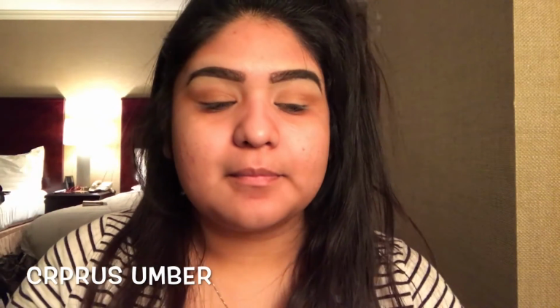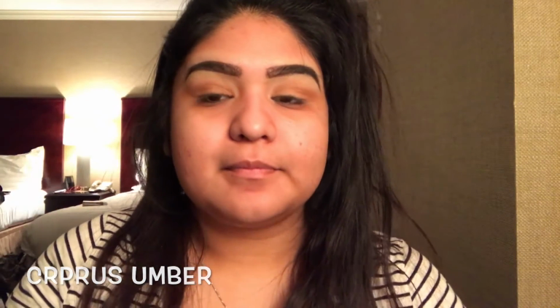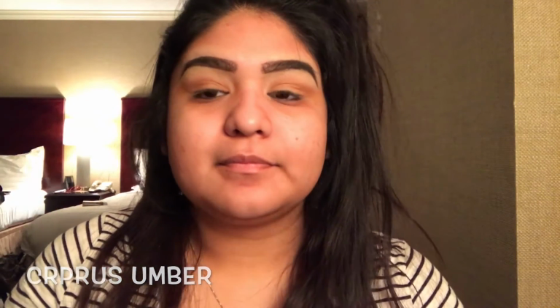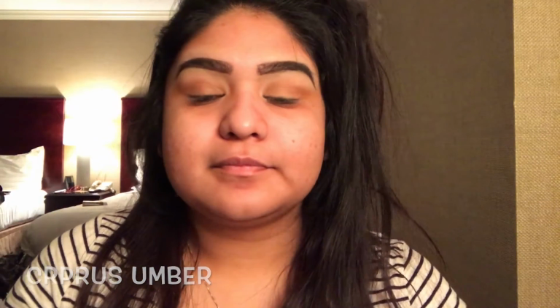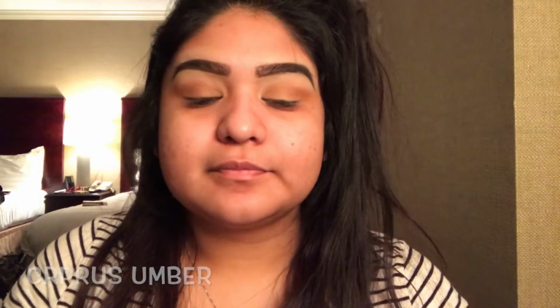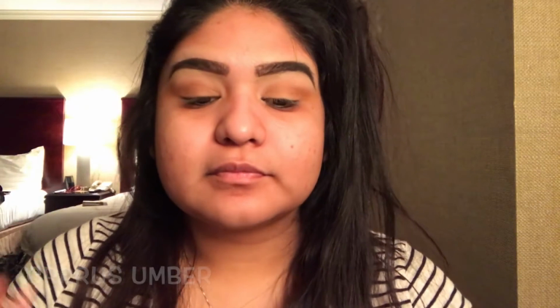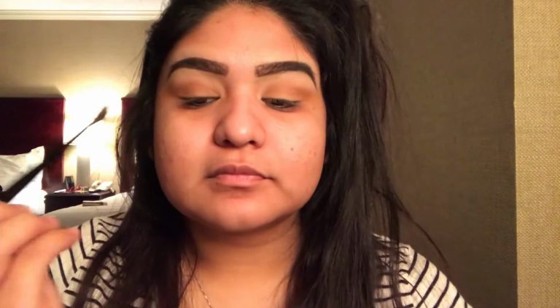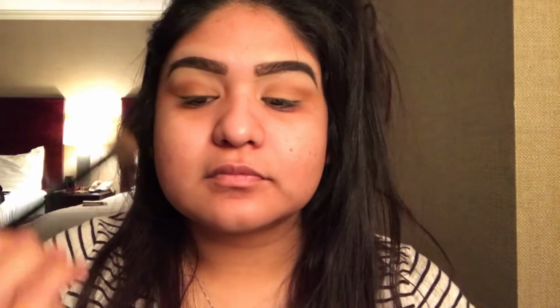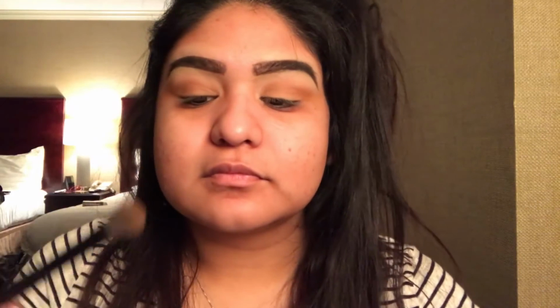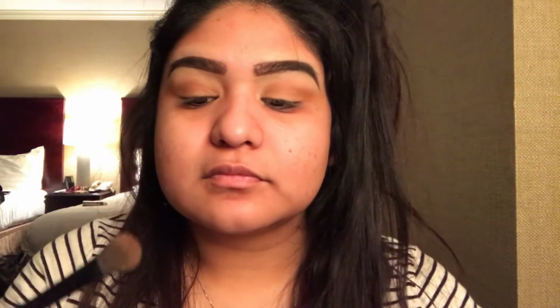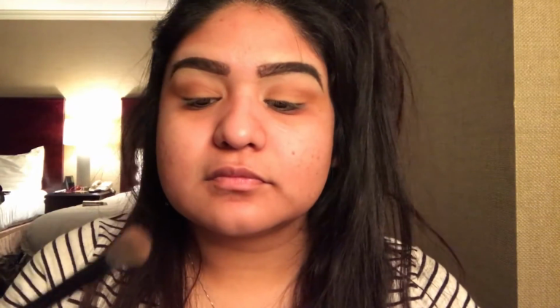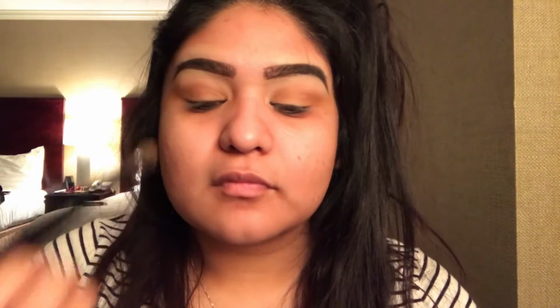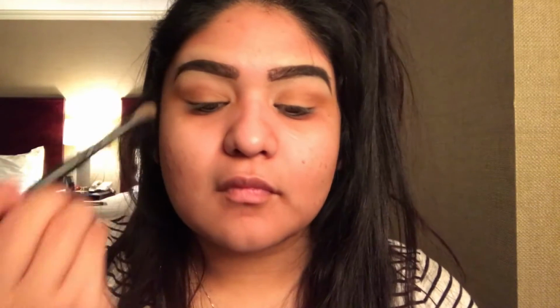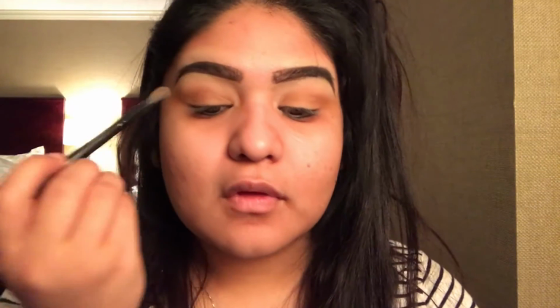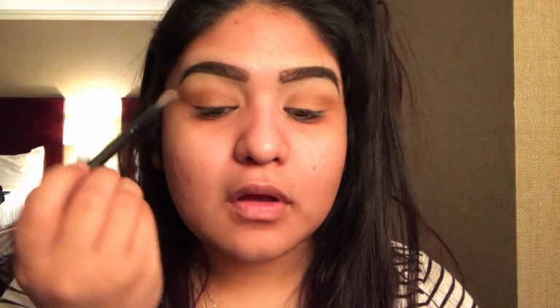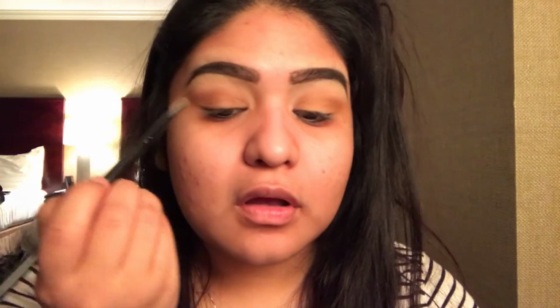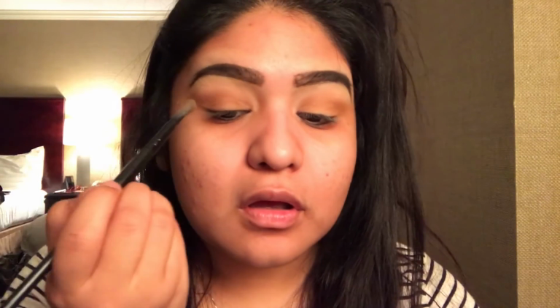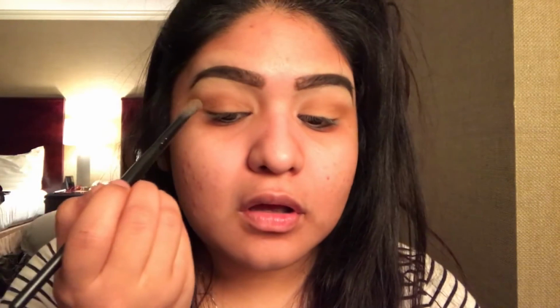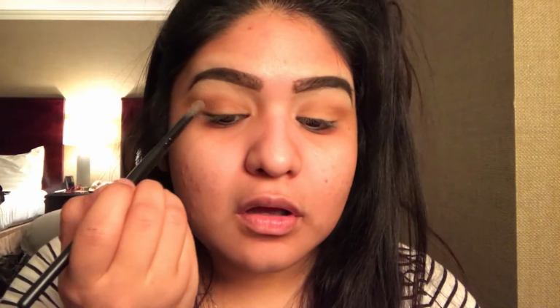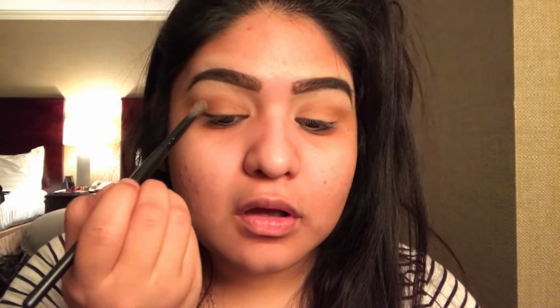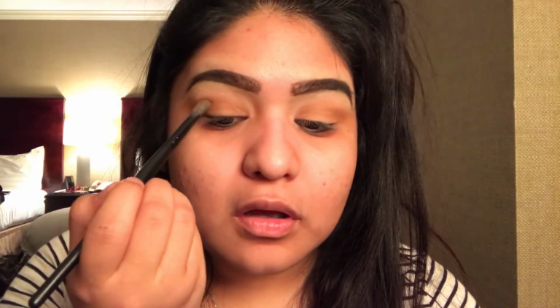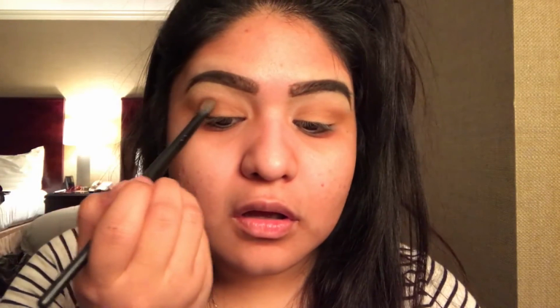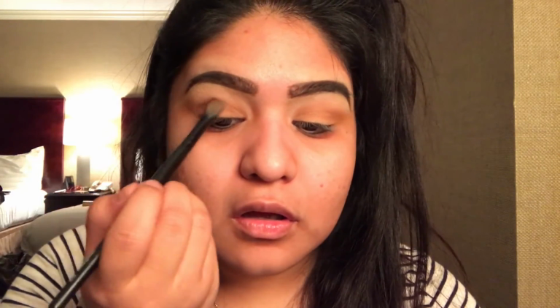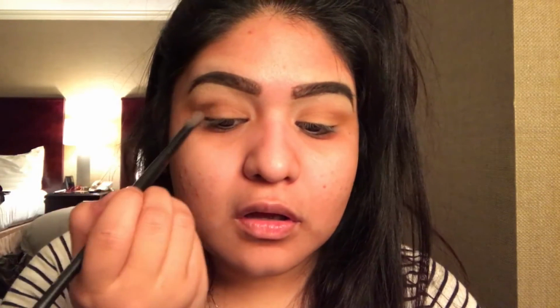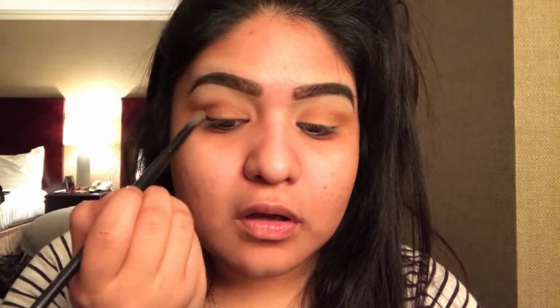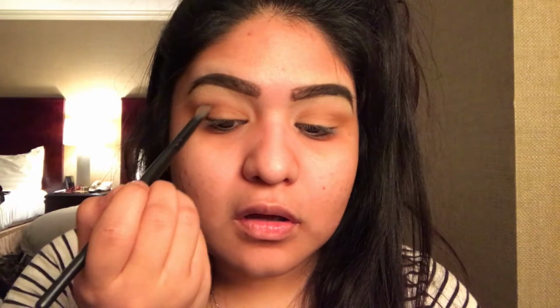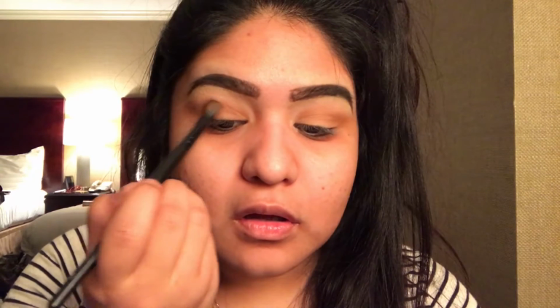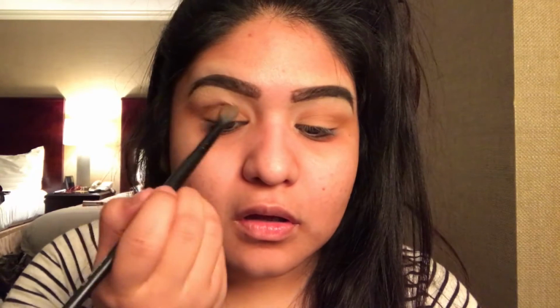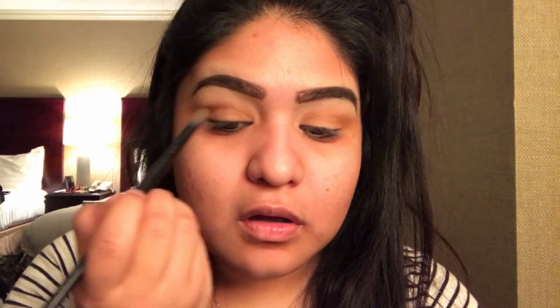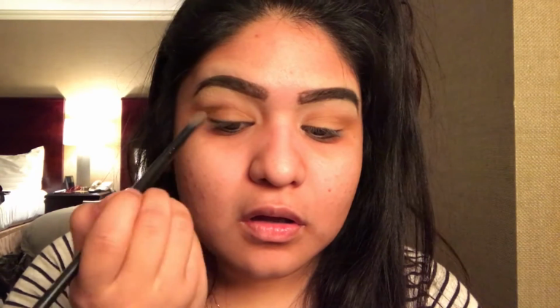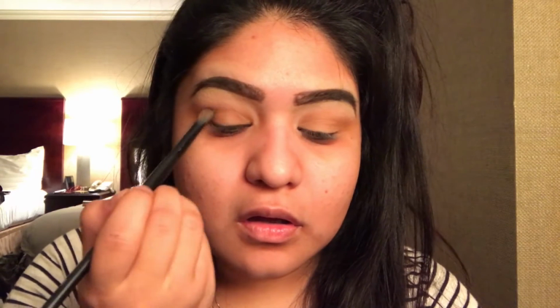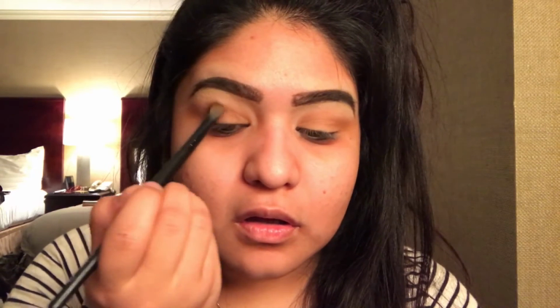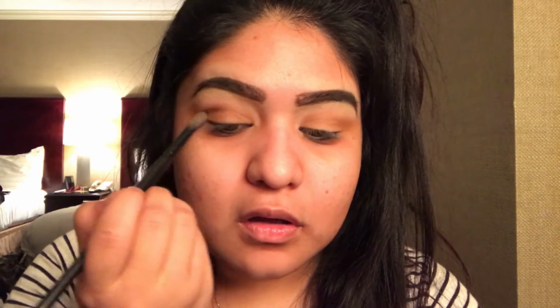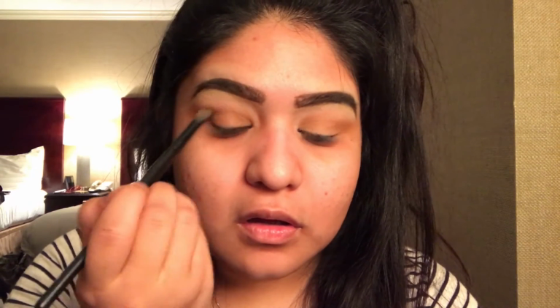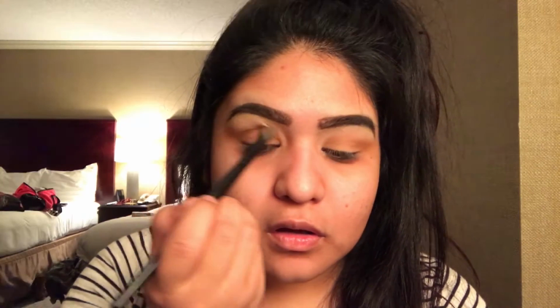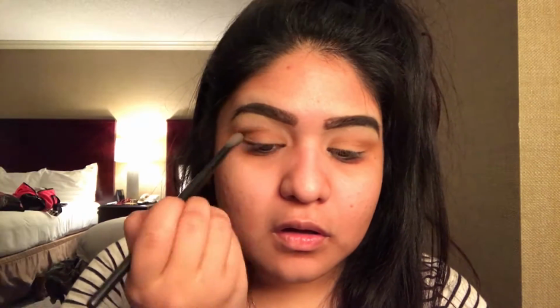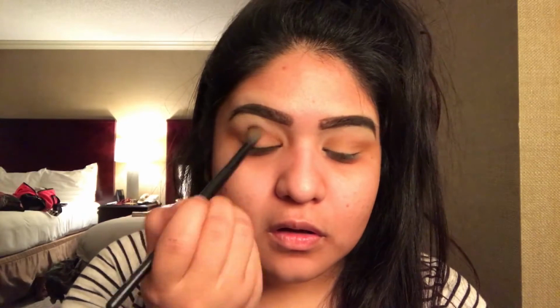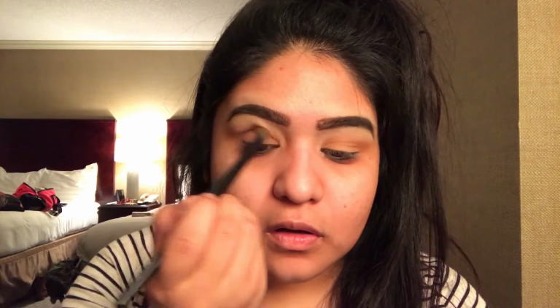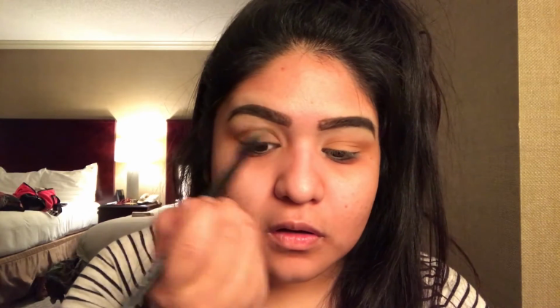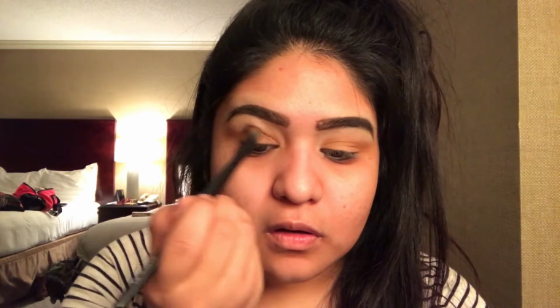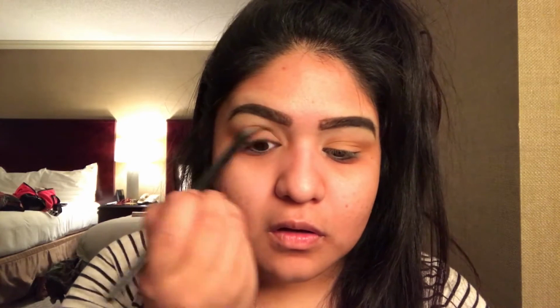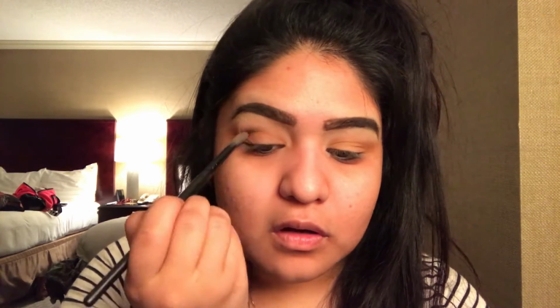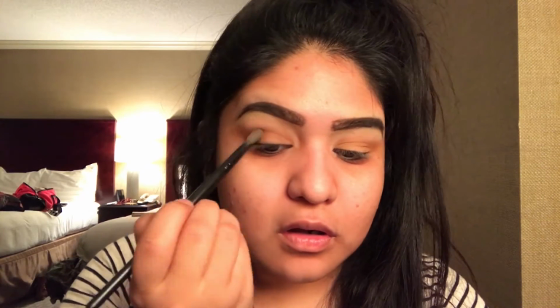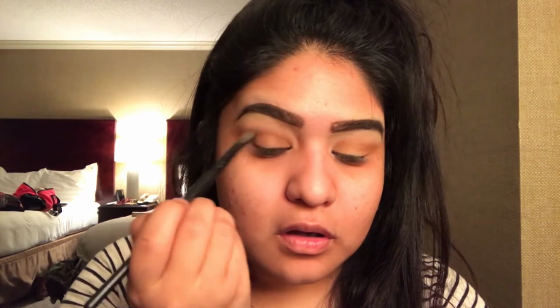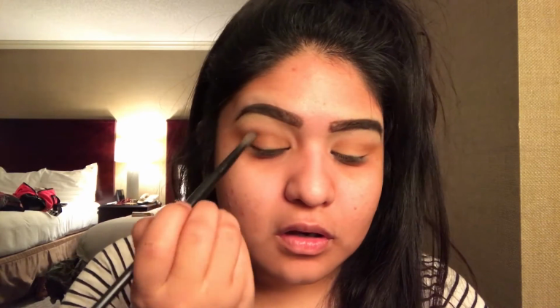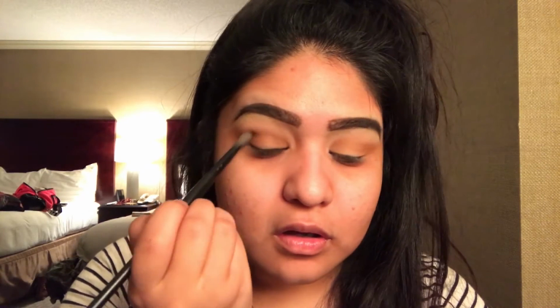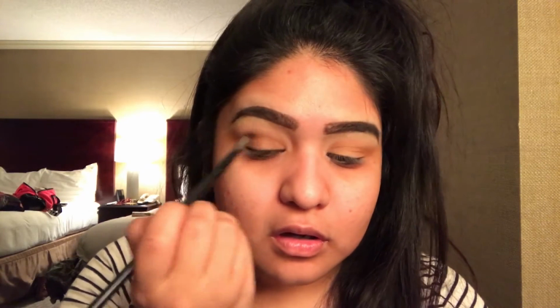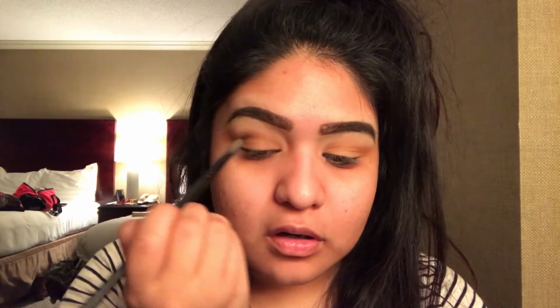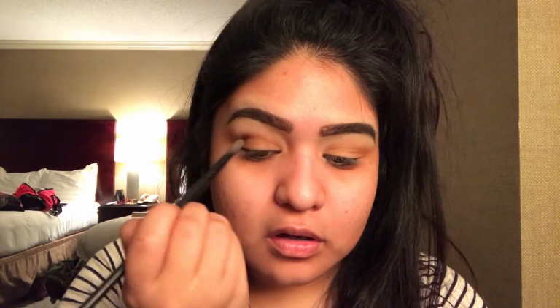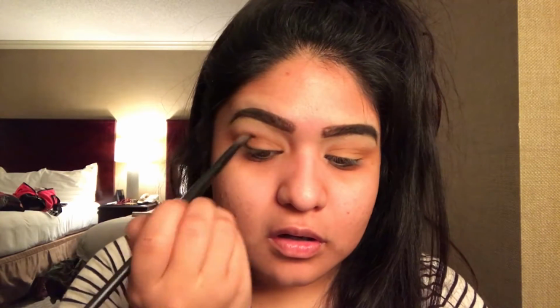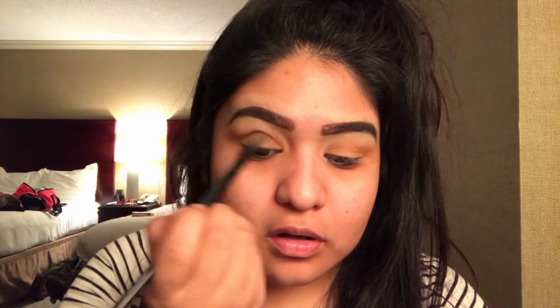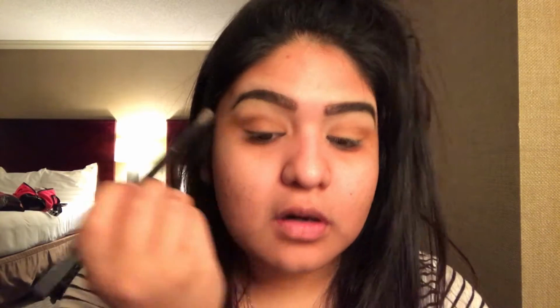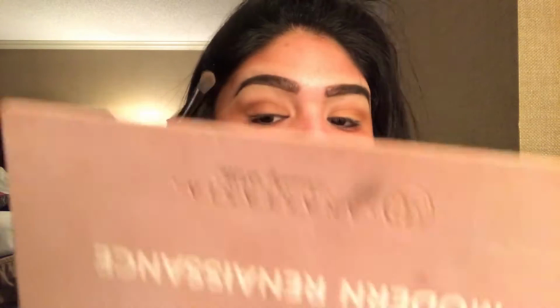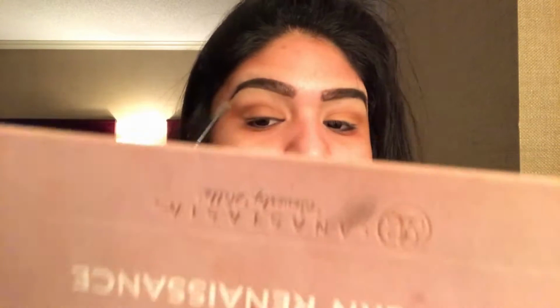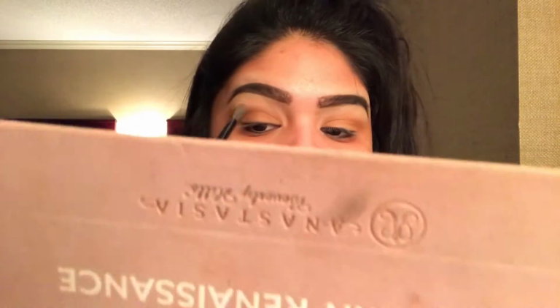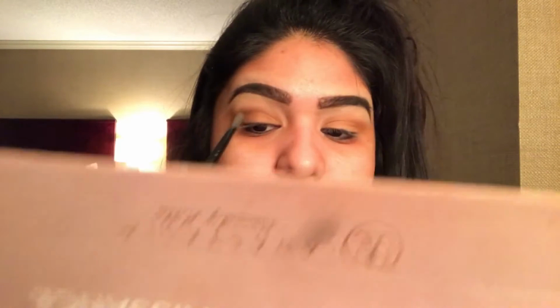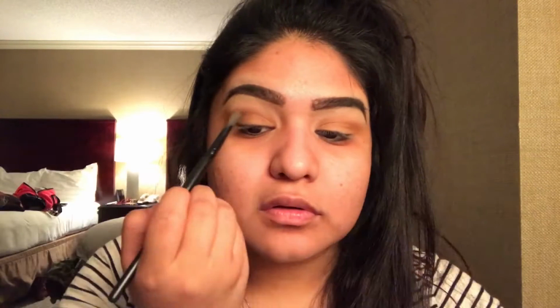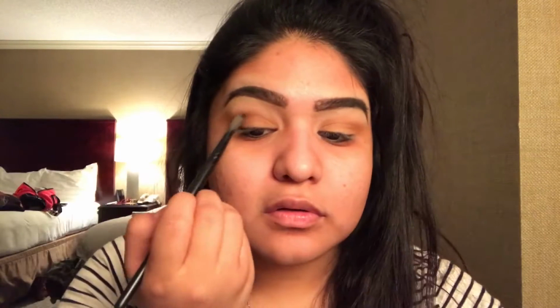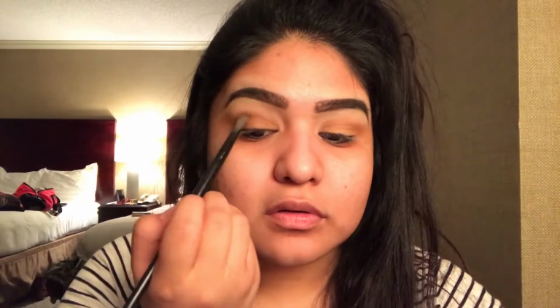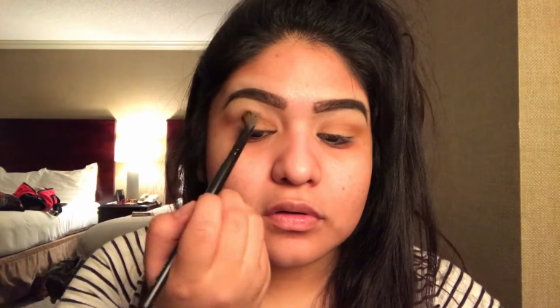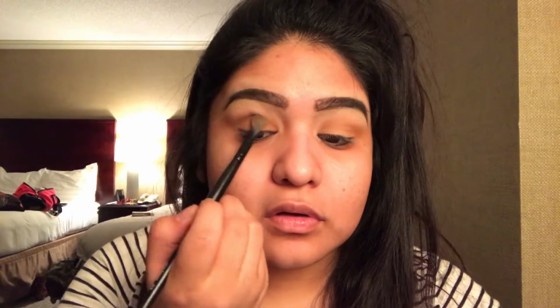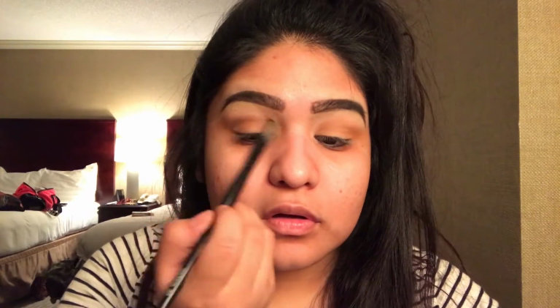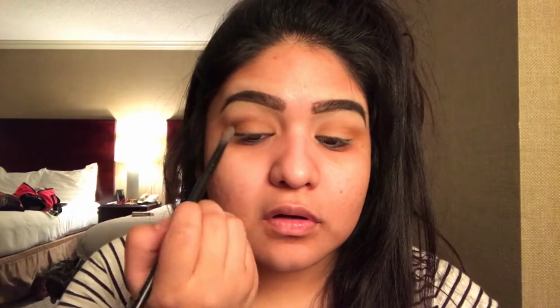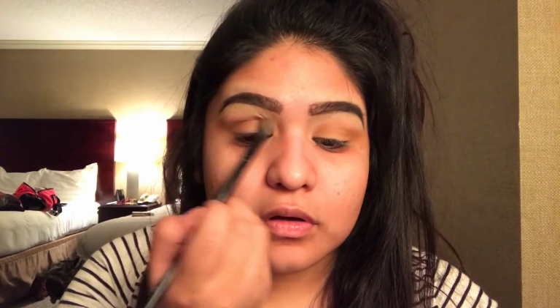Taking the L Studio blending brush, we're going to apply this nice dark brown shade in our crease just to deepen our crease a little bit and make our eyes look a lot wider.